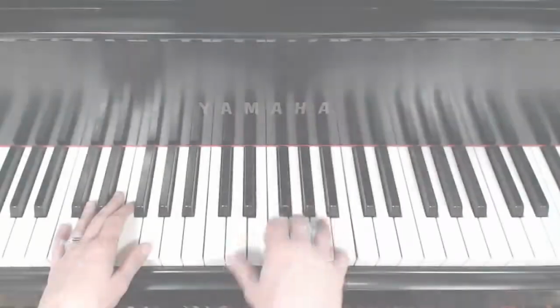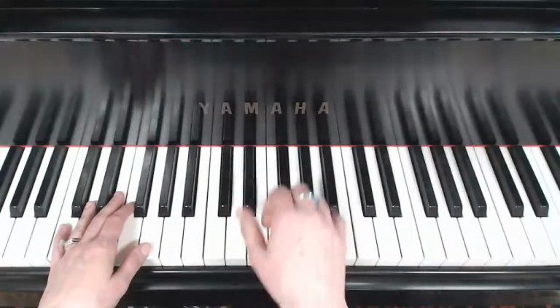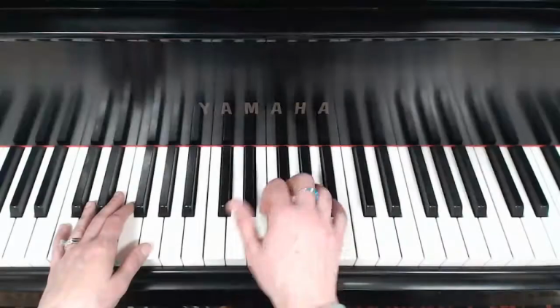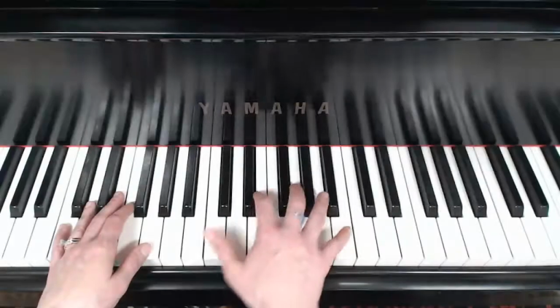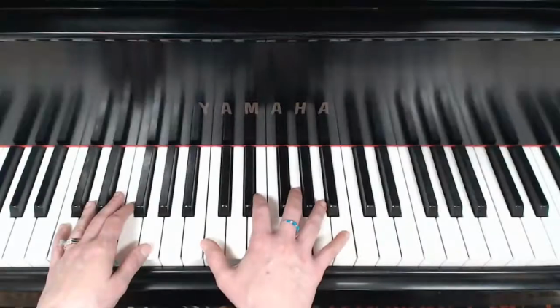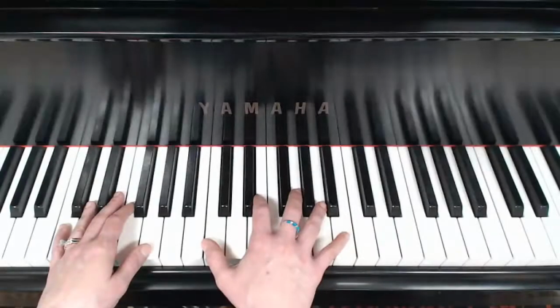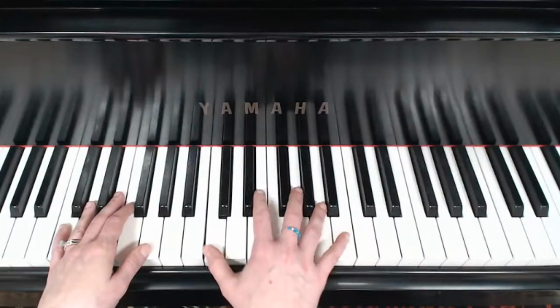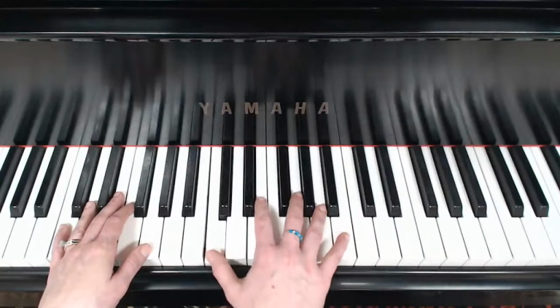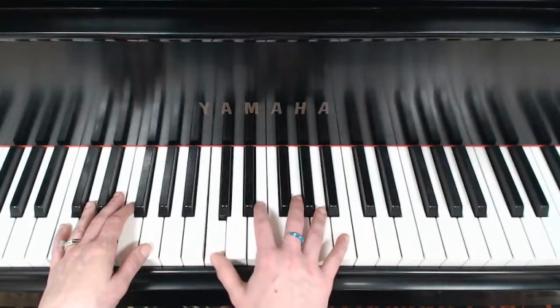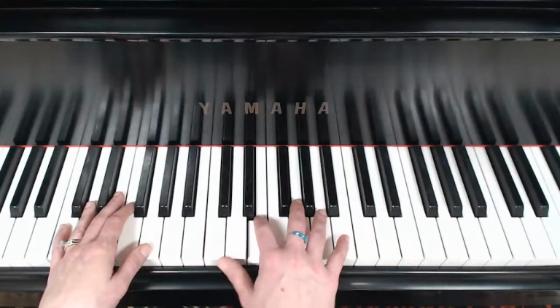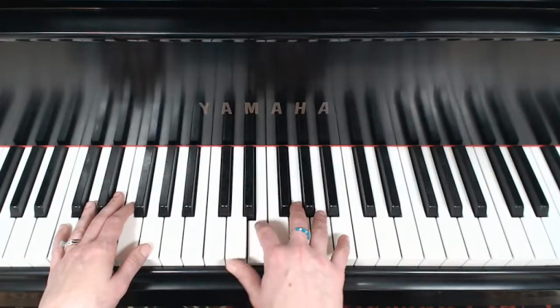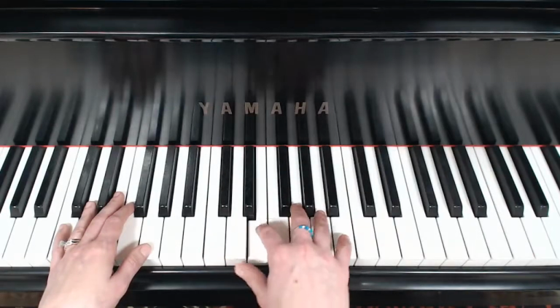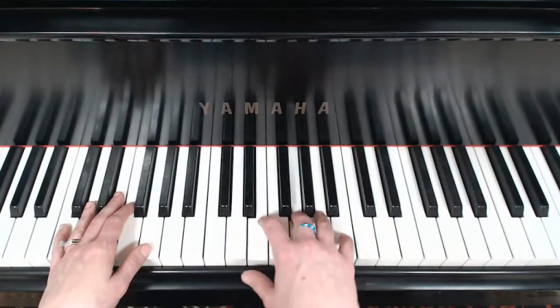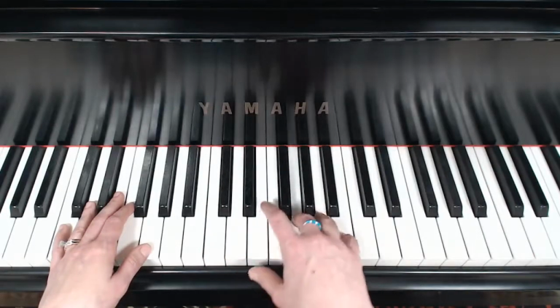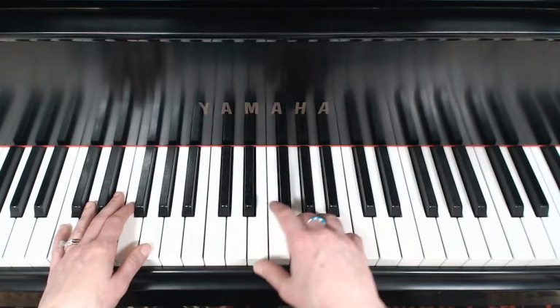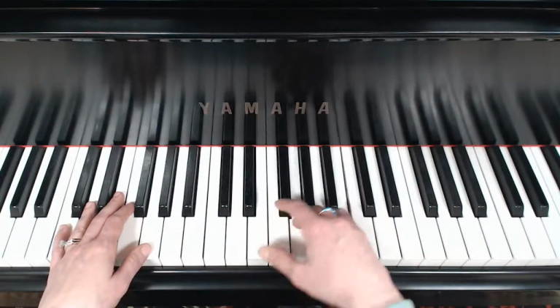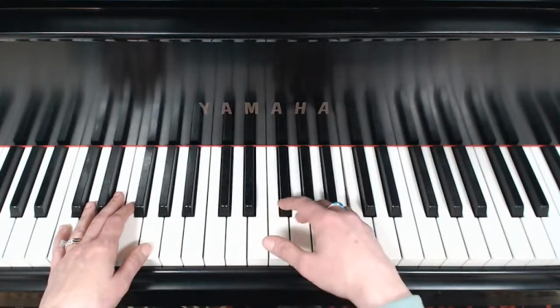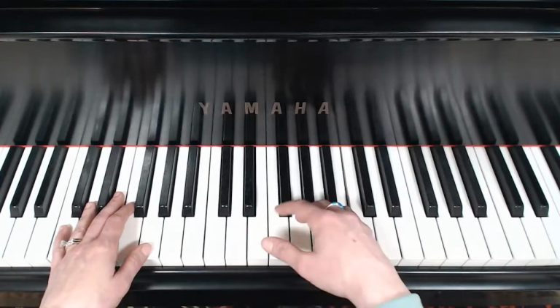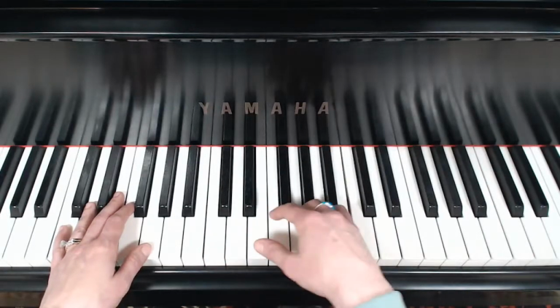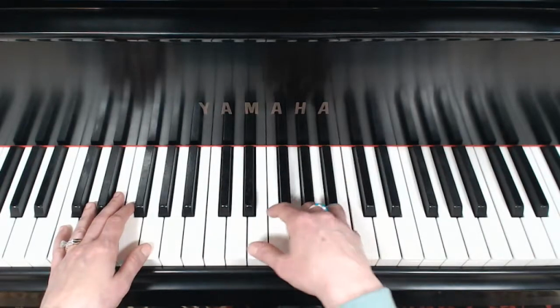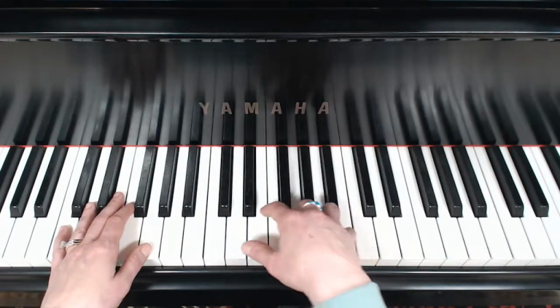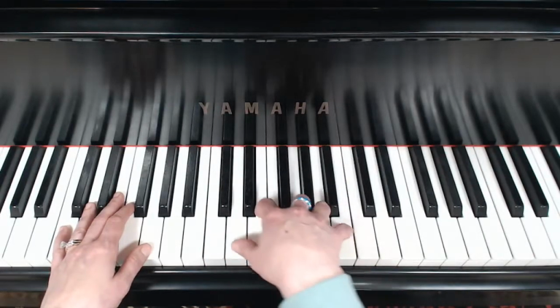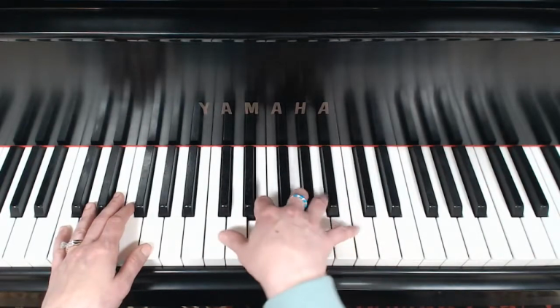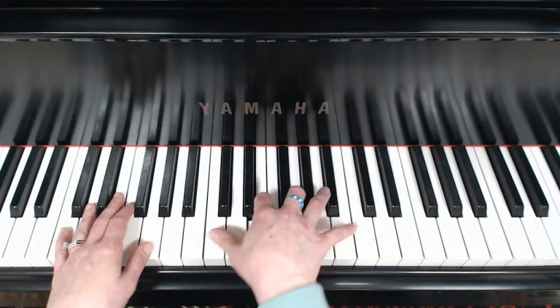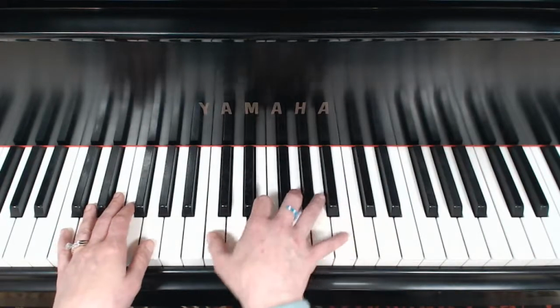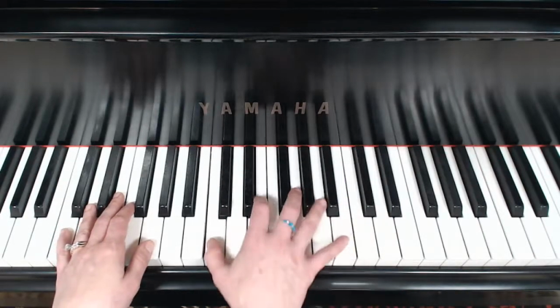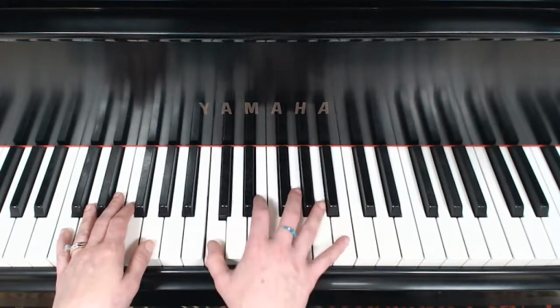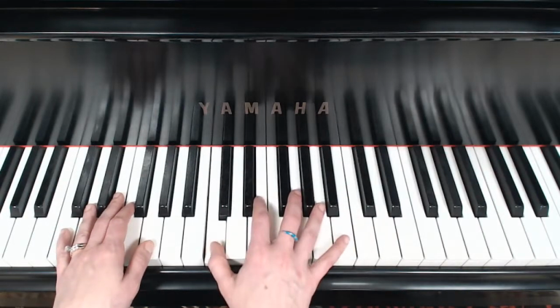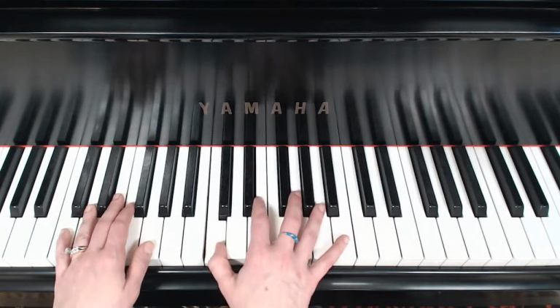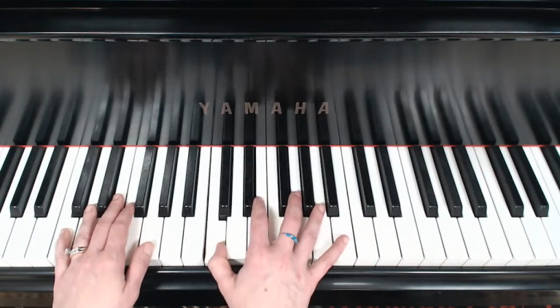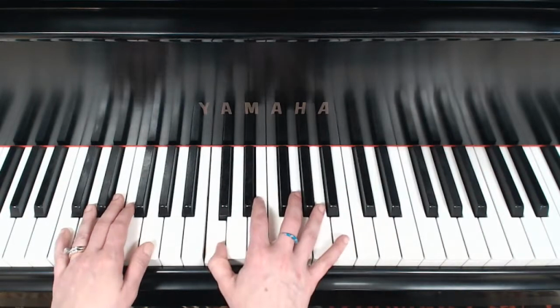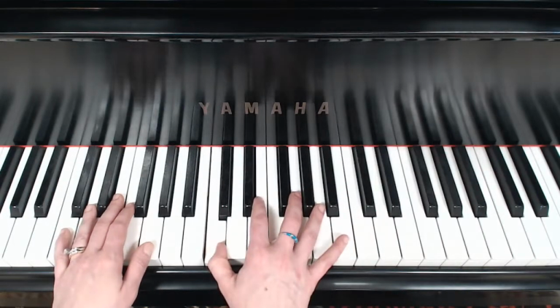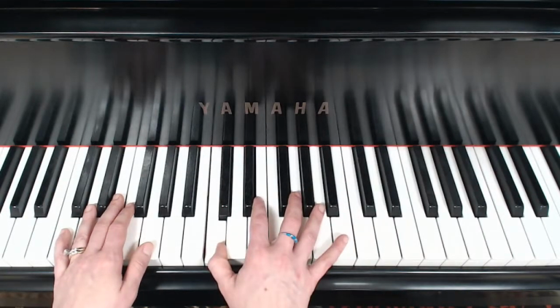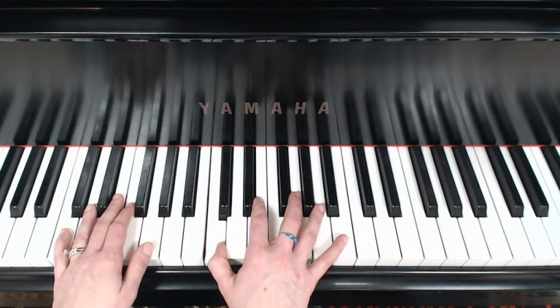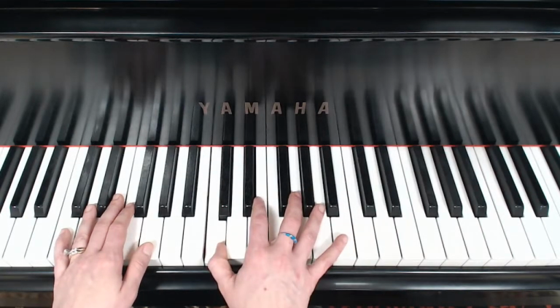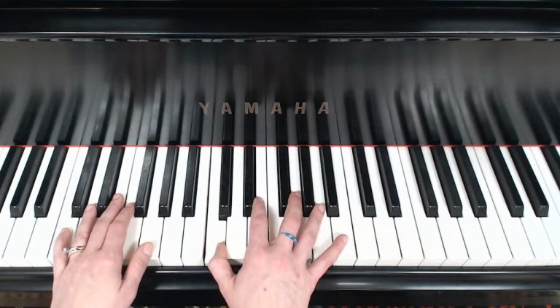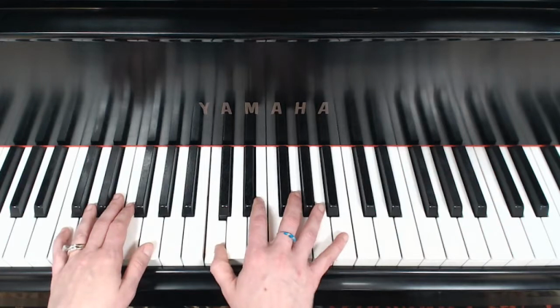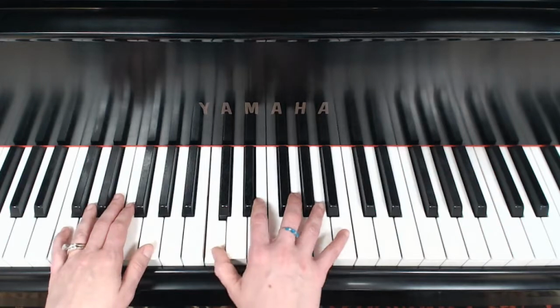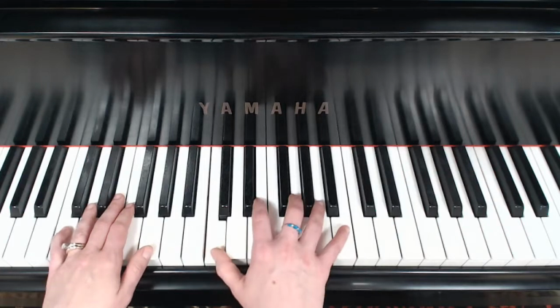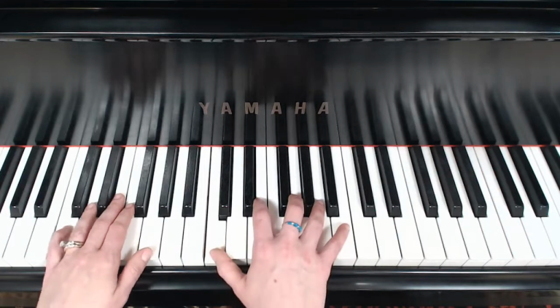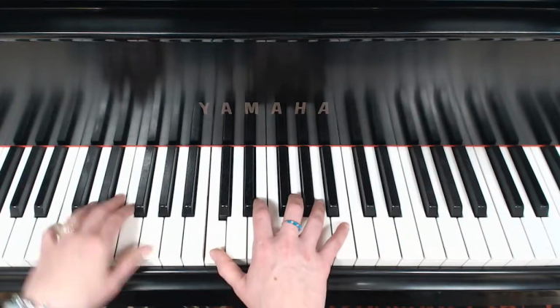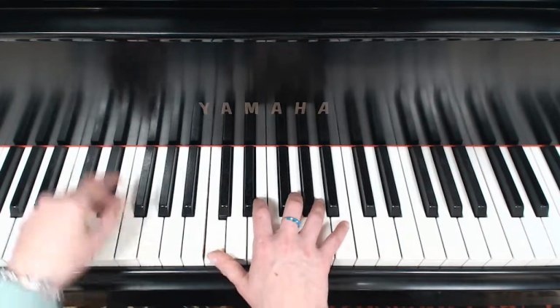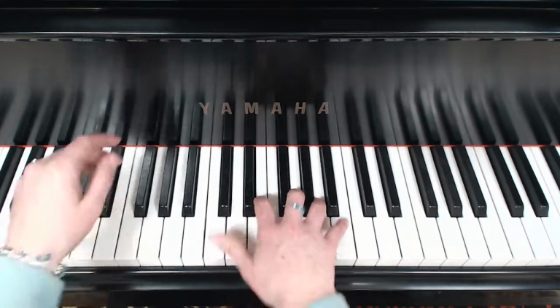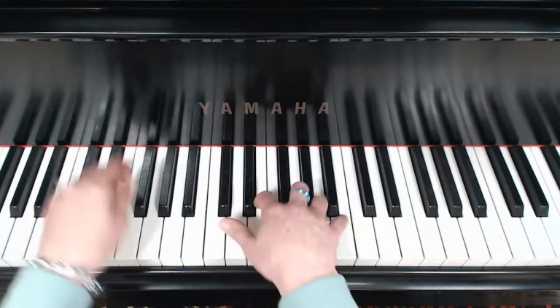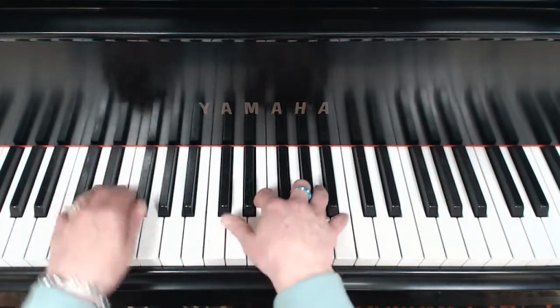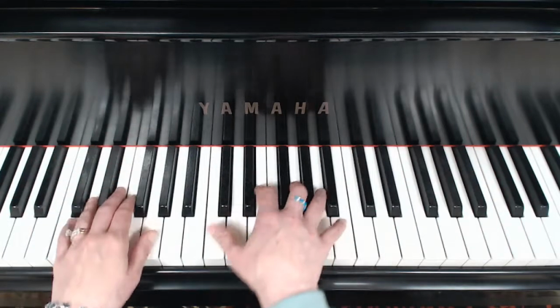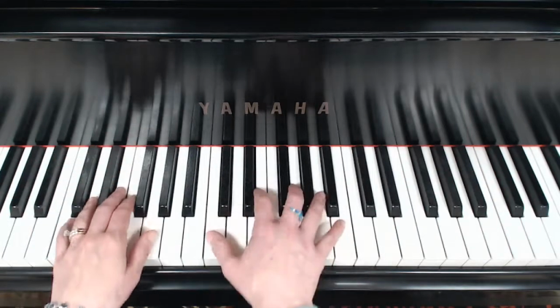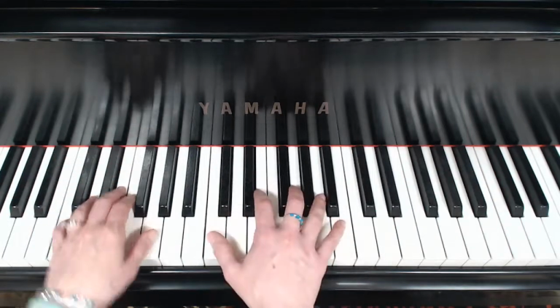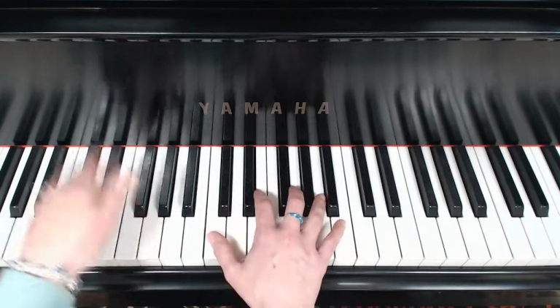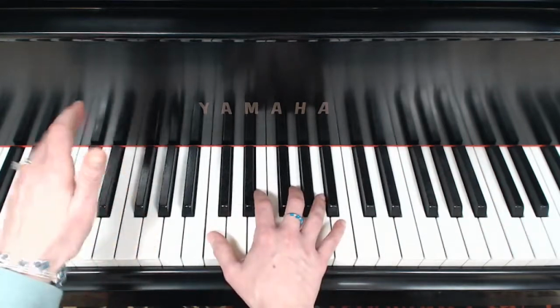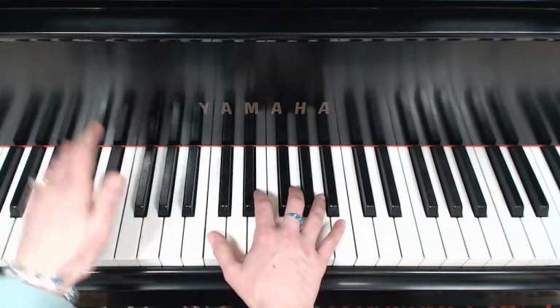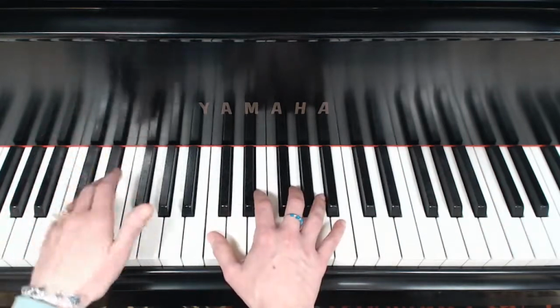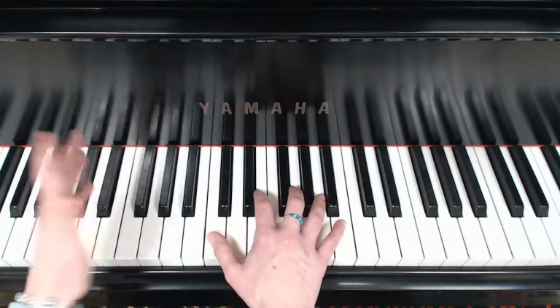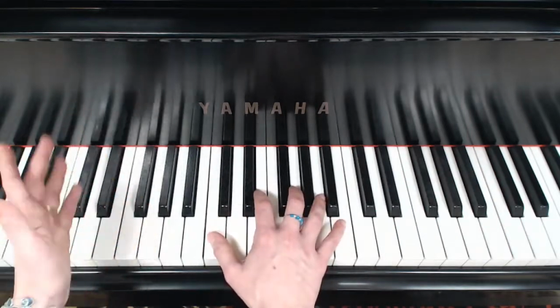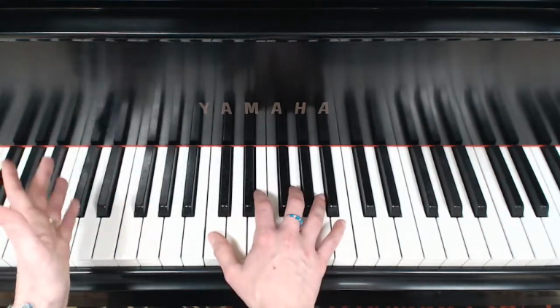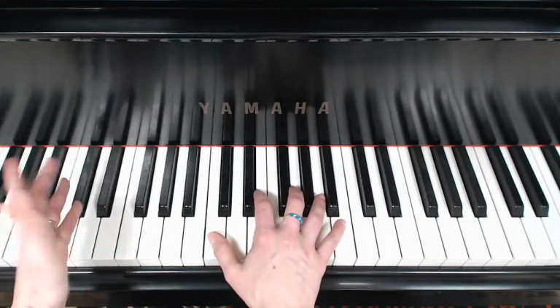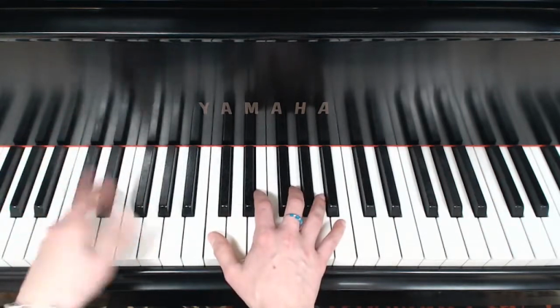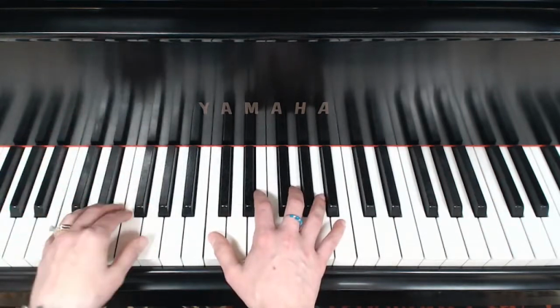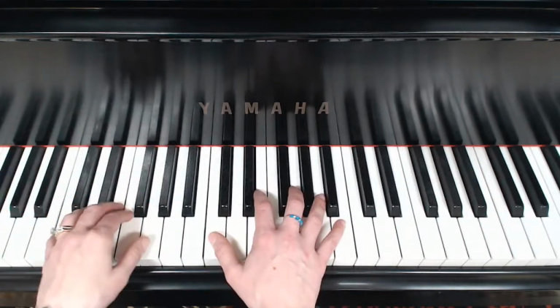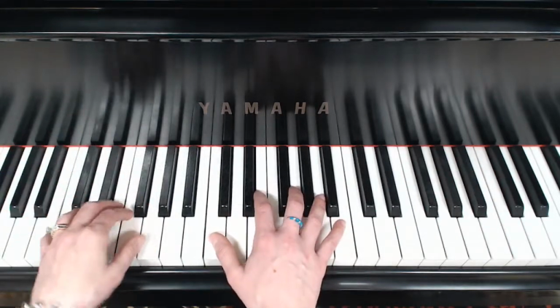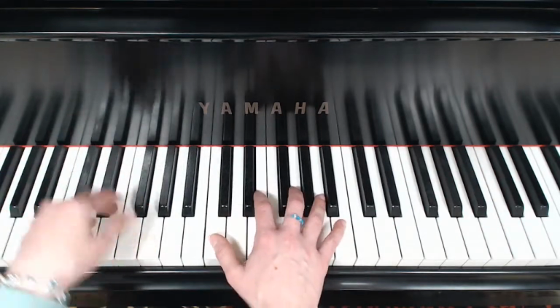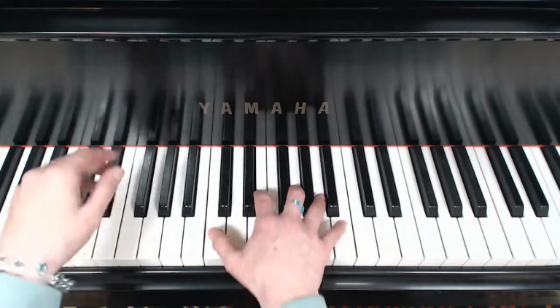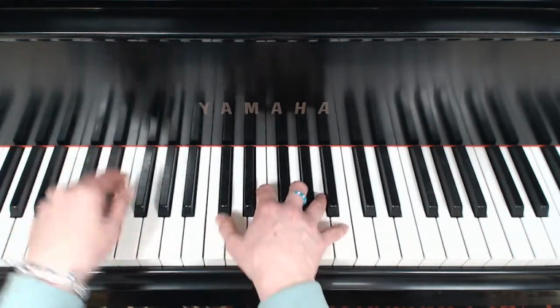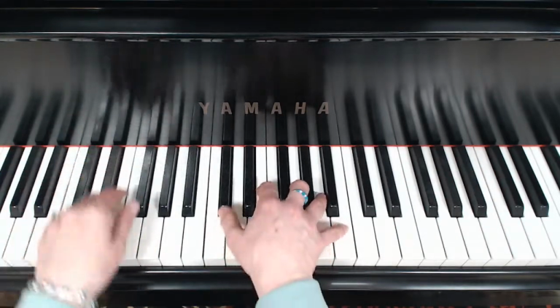We are going to break up the chord and arpeggiate it up and down. The left hand is just sticking with the root.